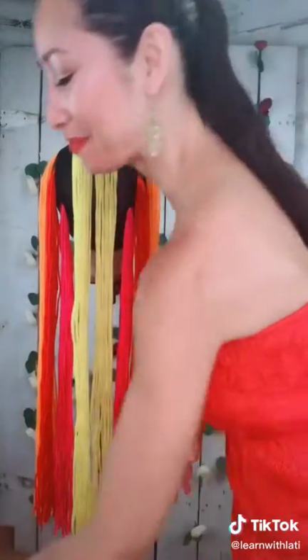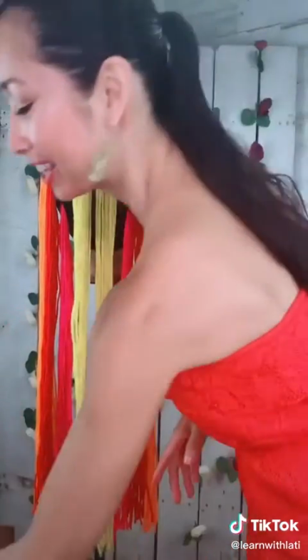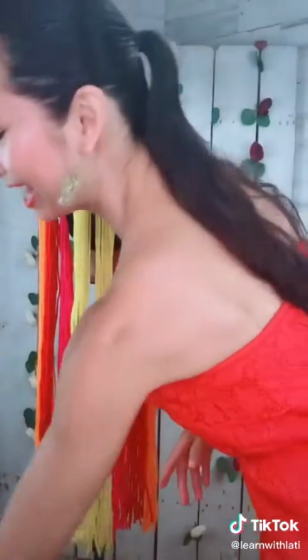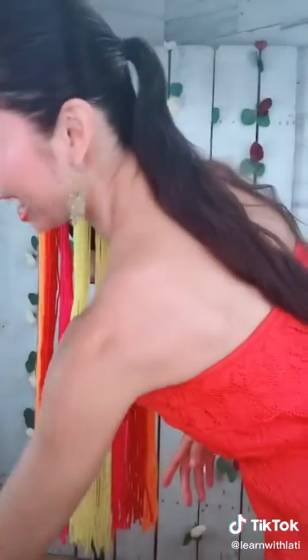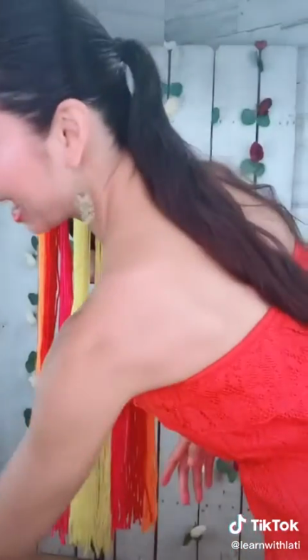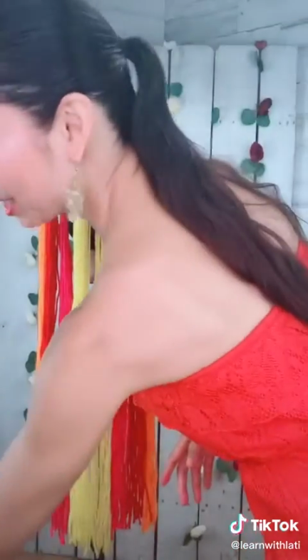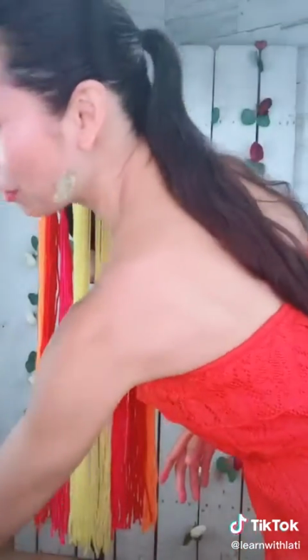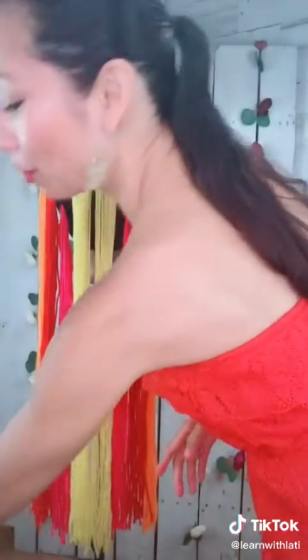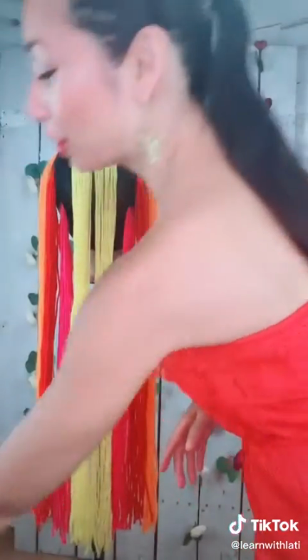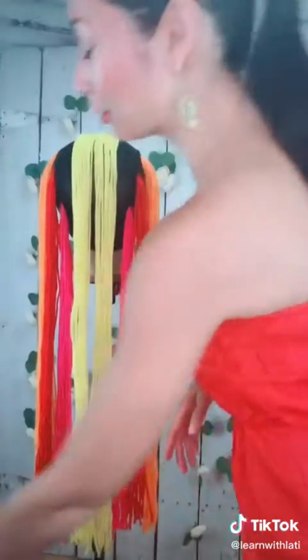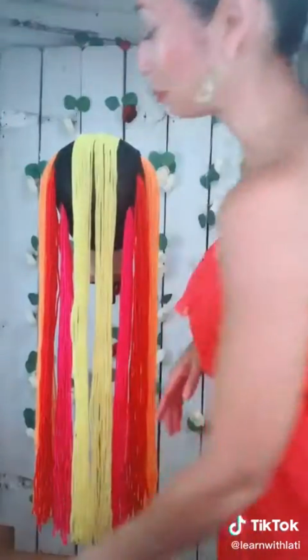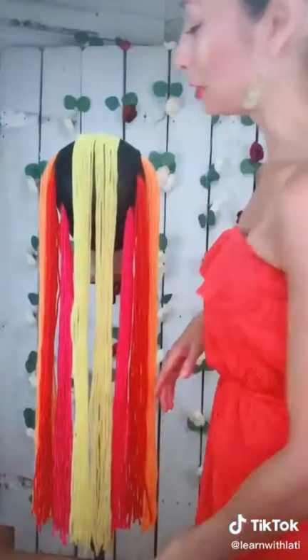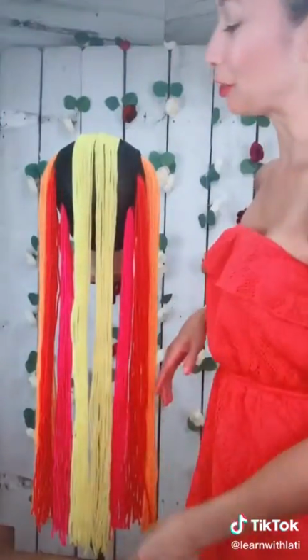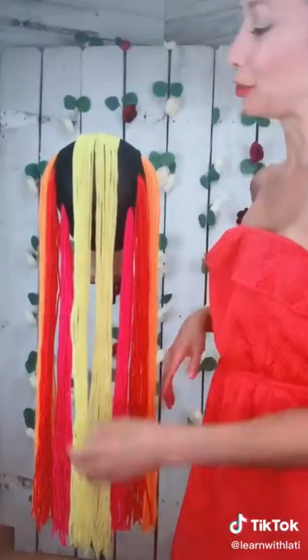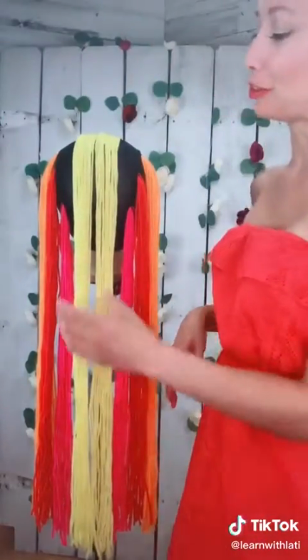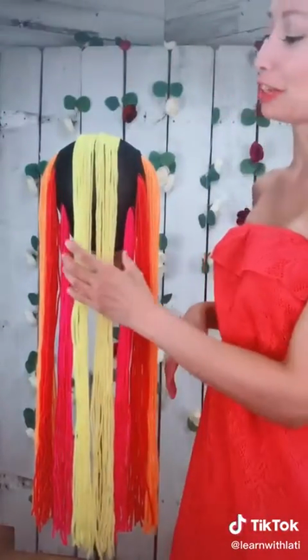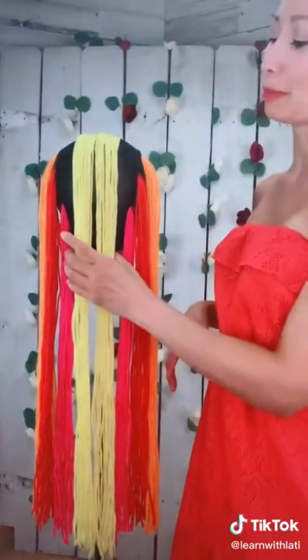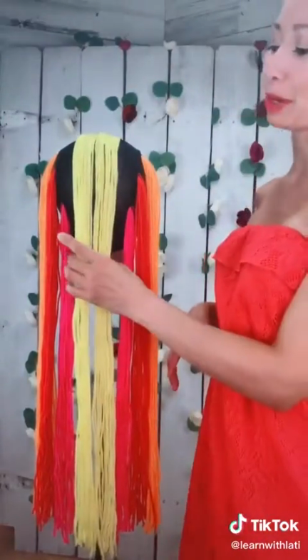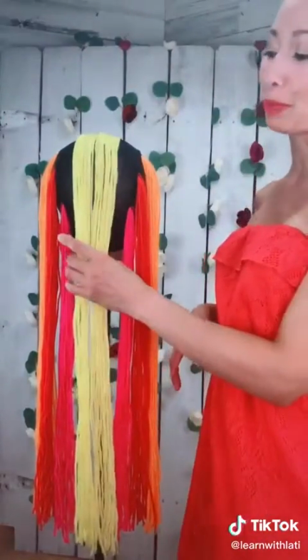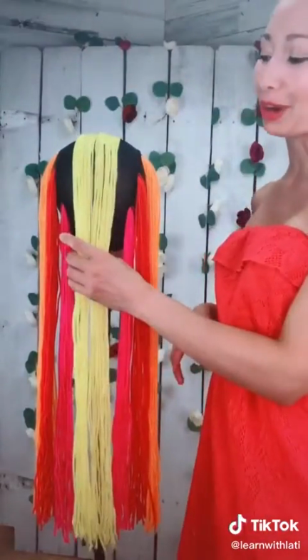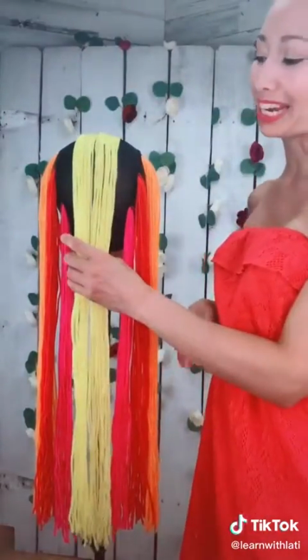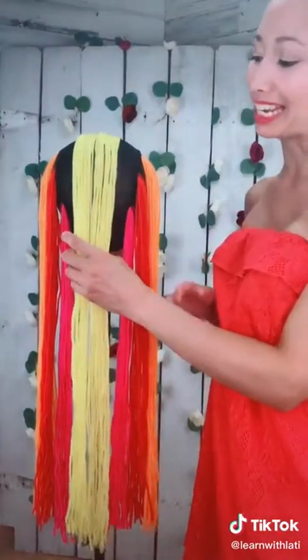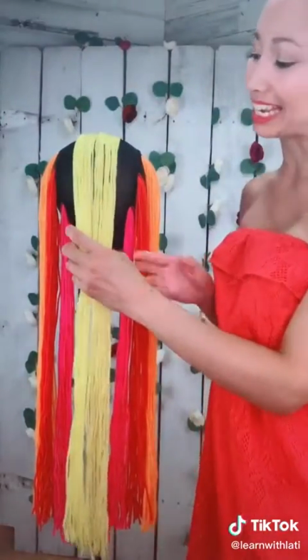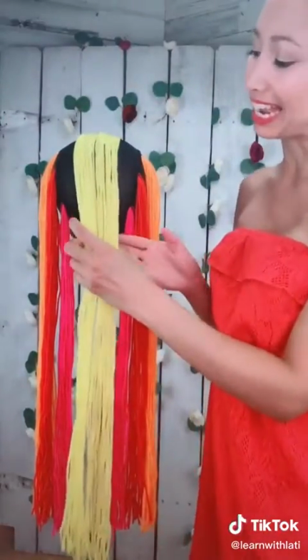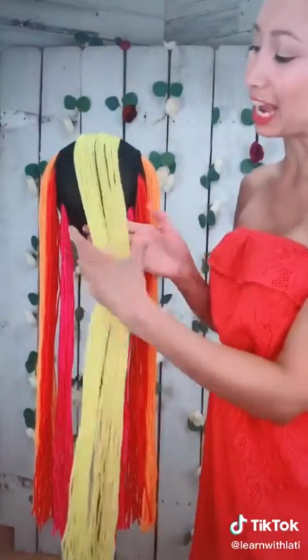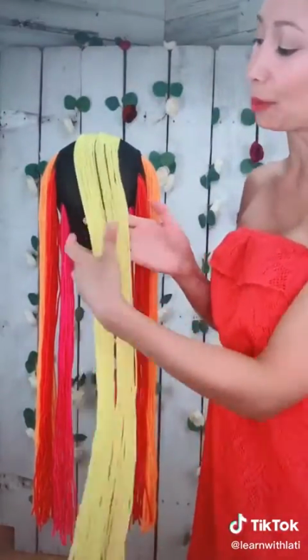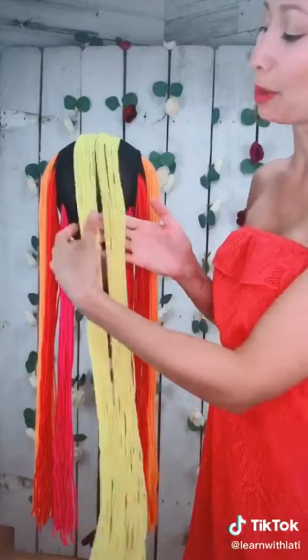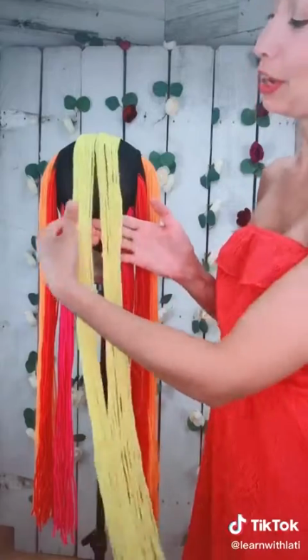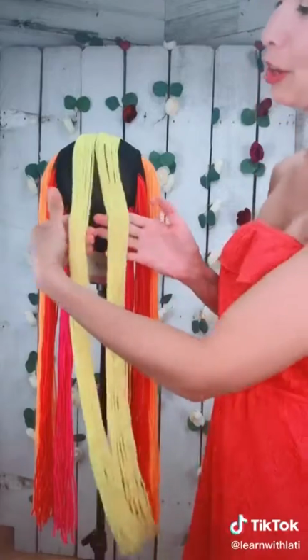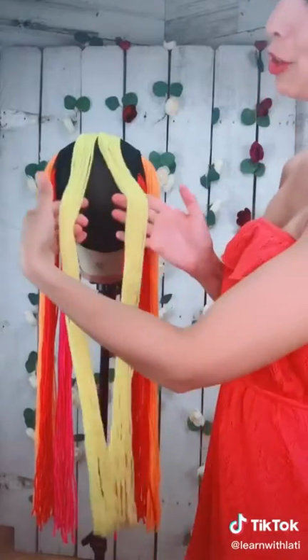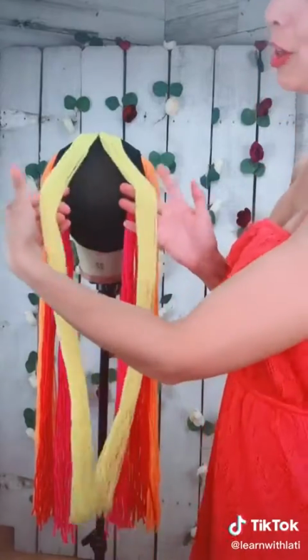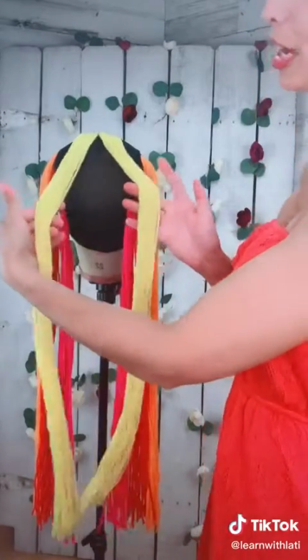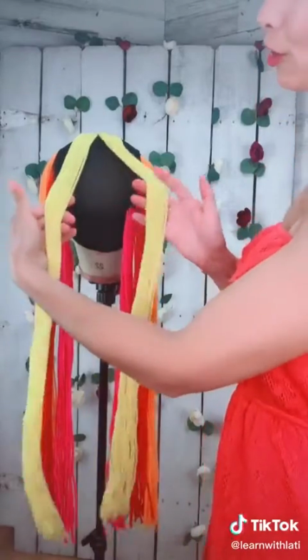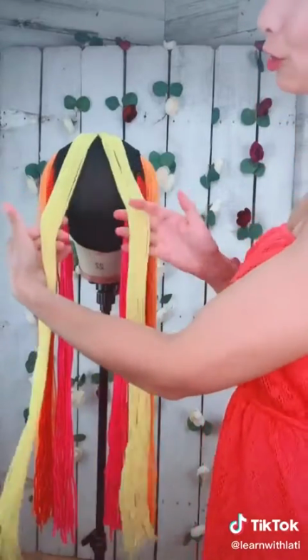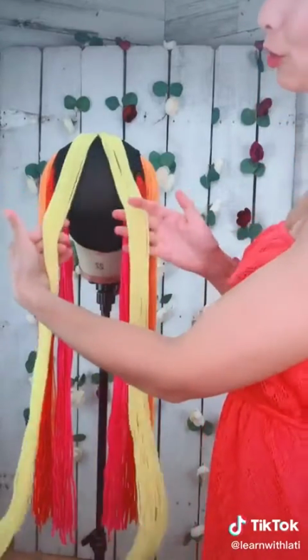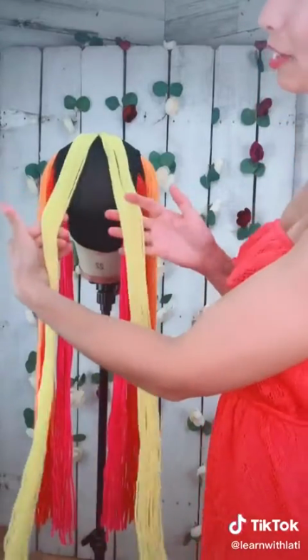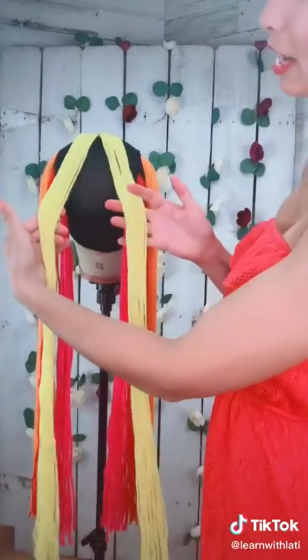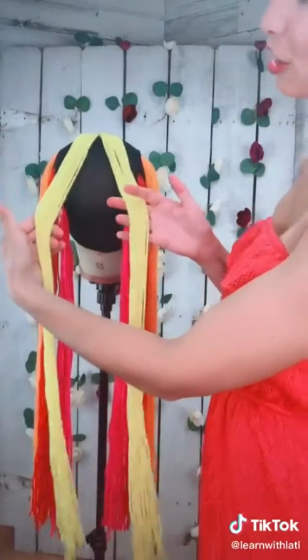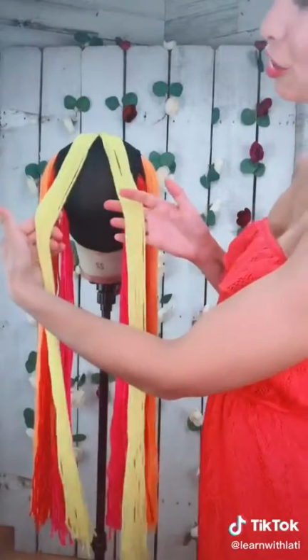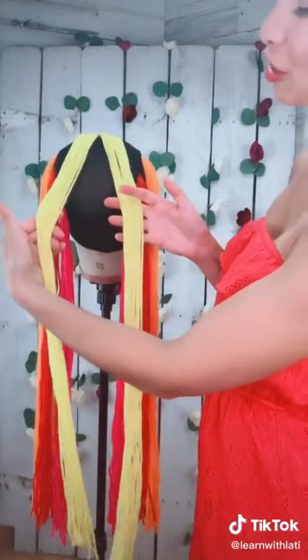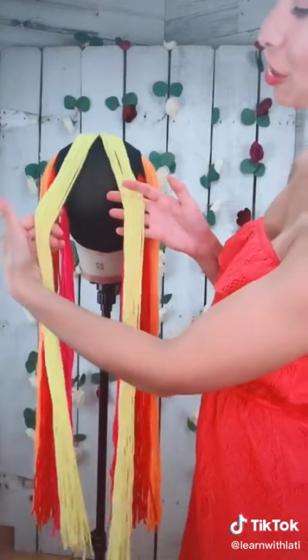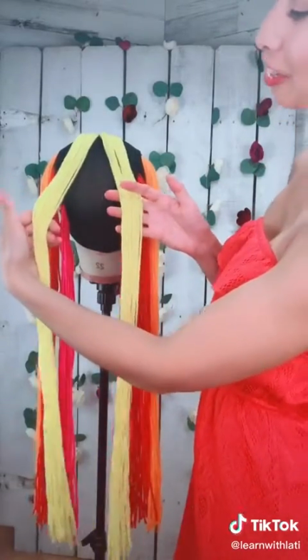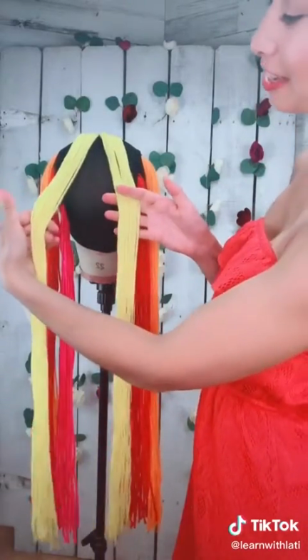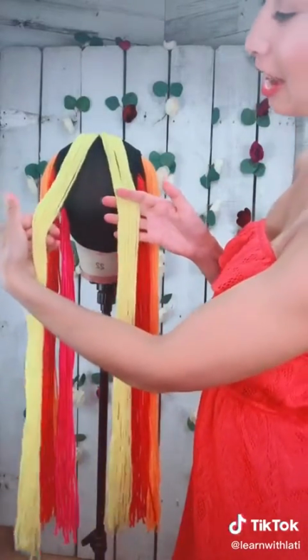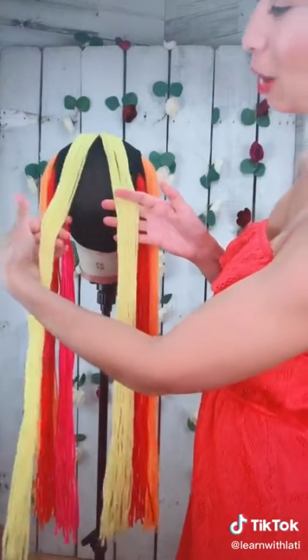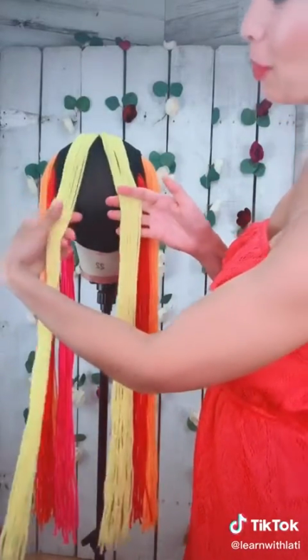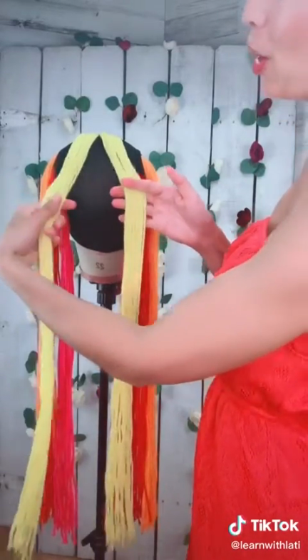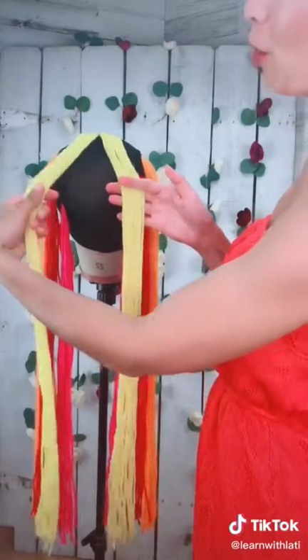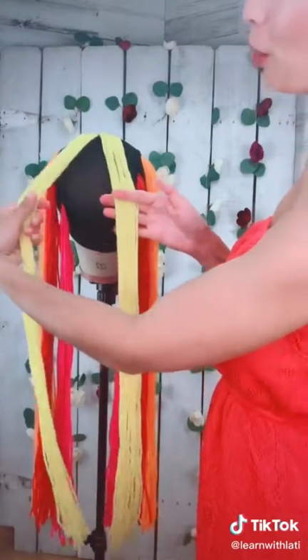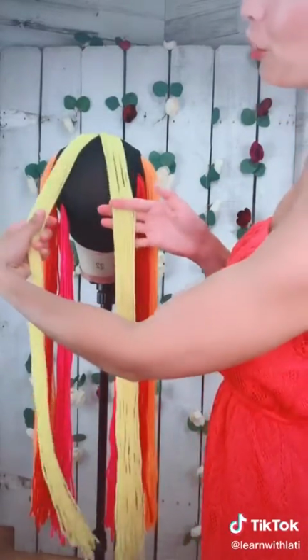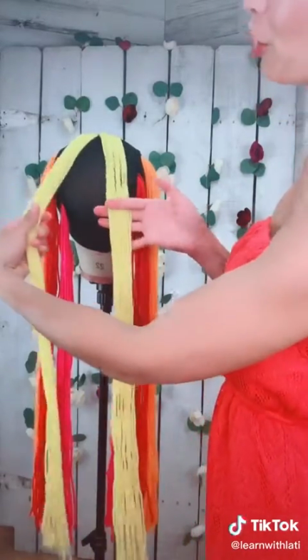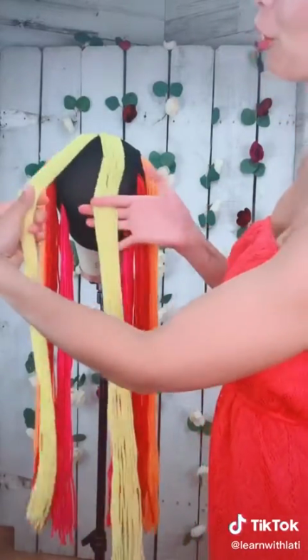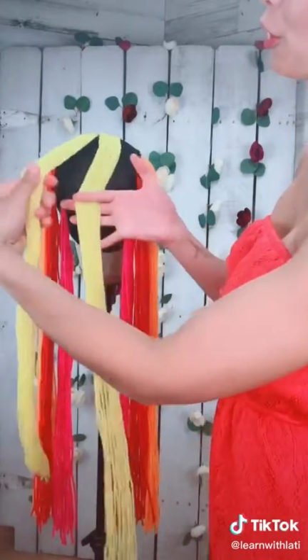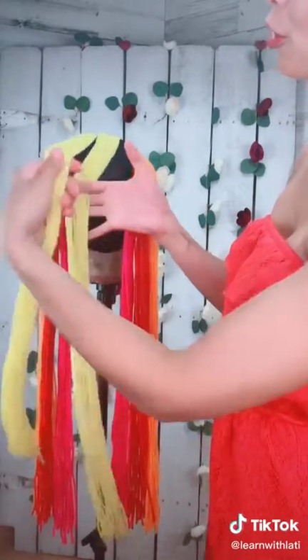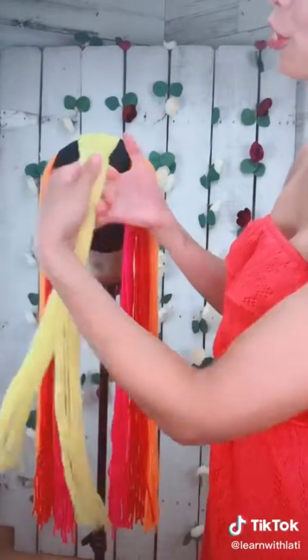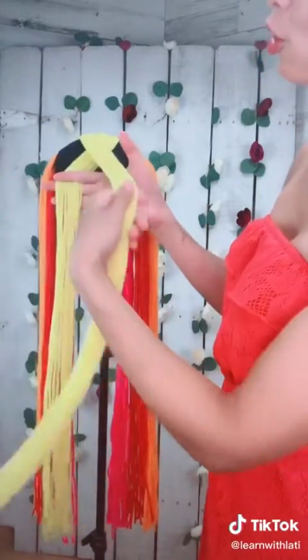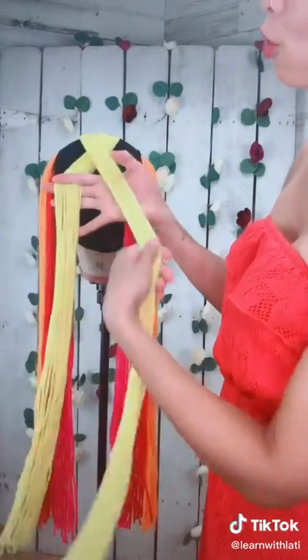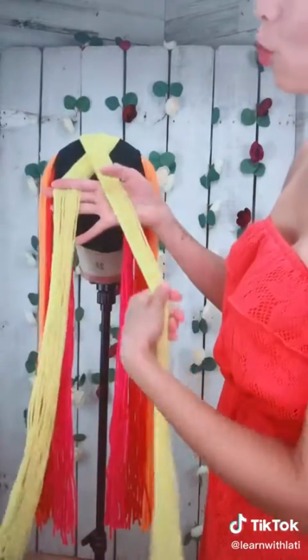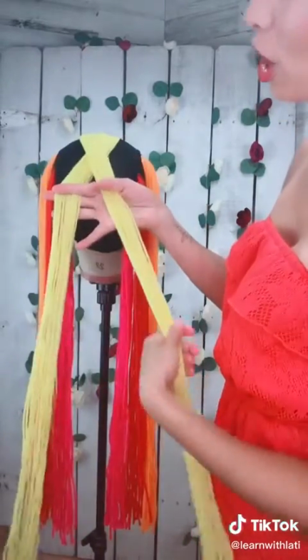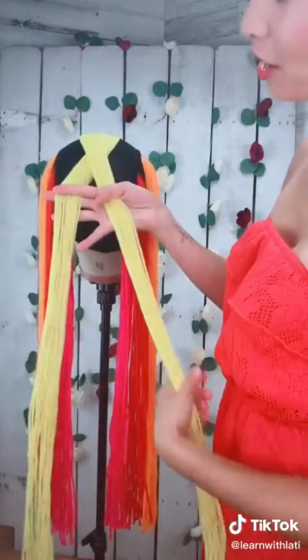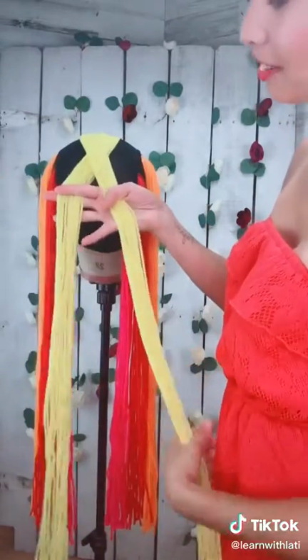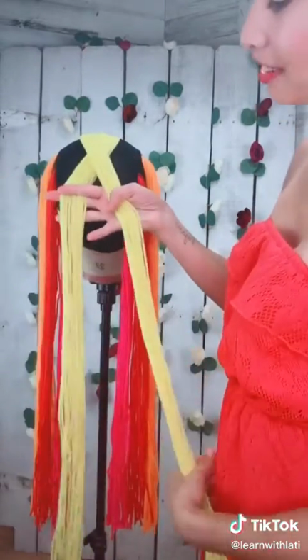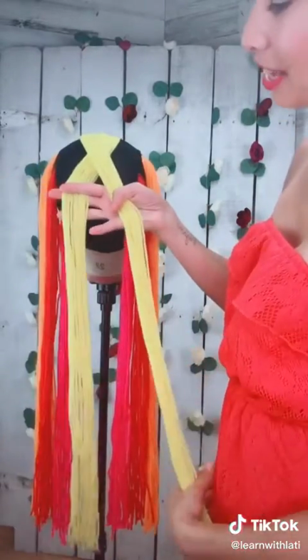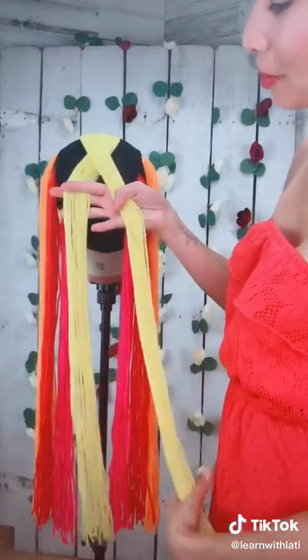I am going to be using my braiding cap. You got two sections on top. What you're gonna do is cross them.